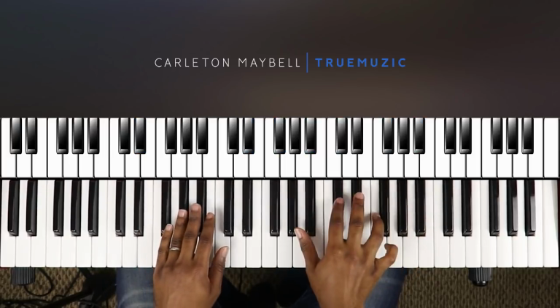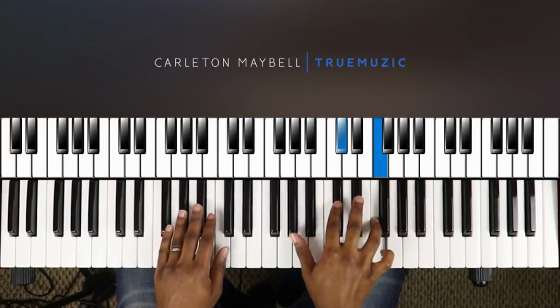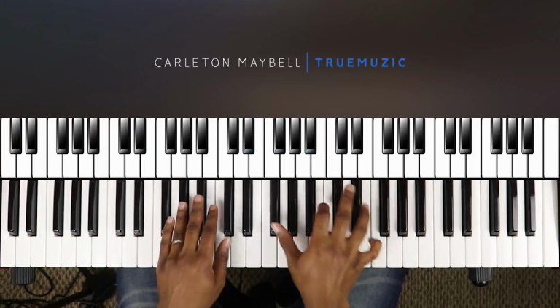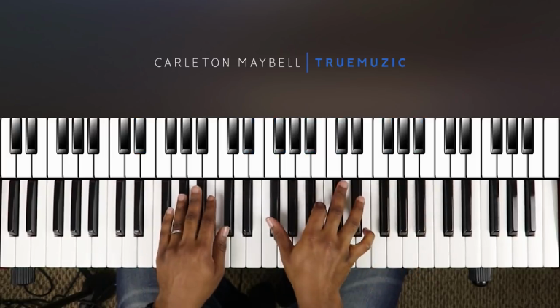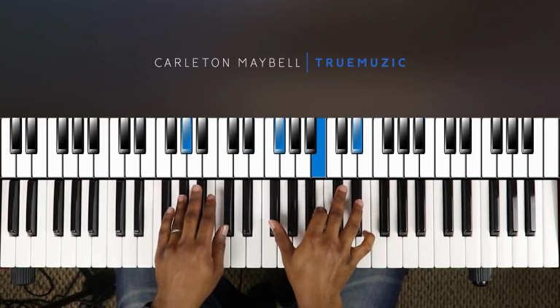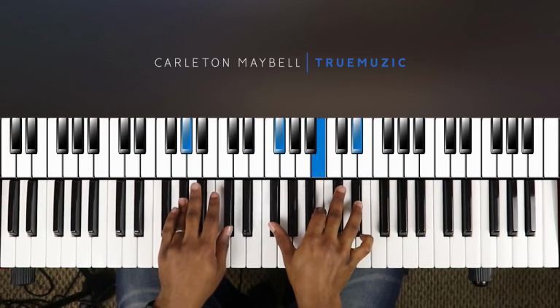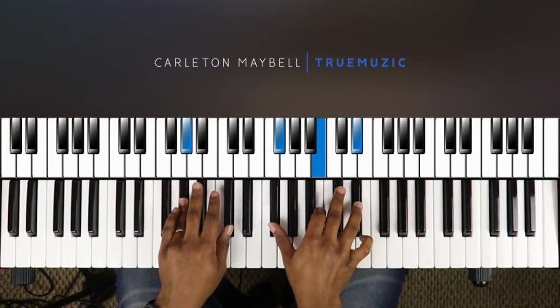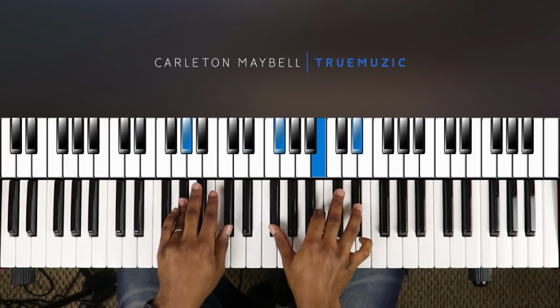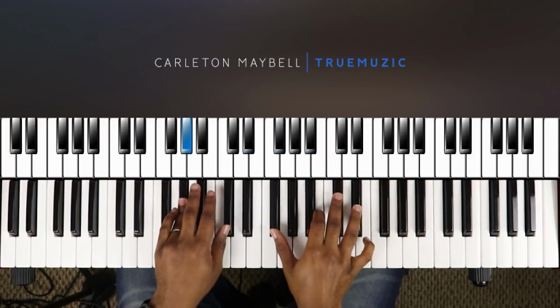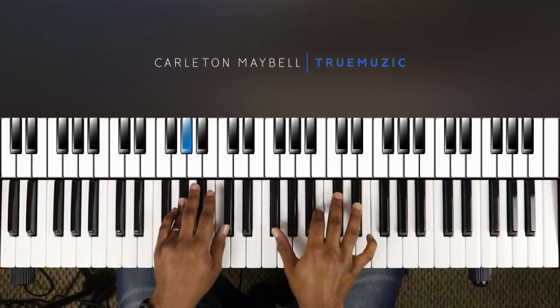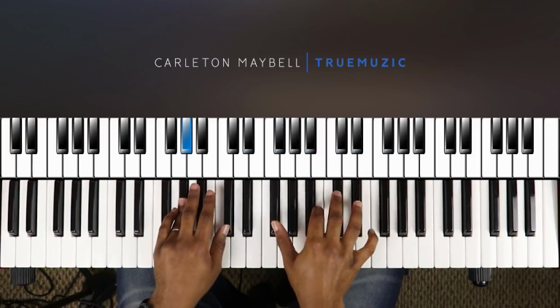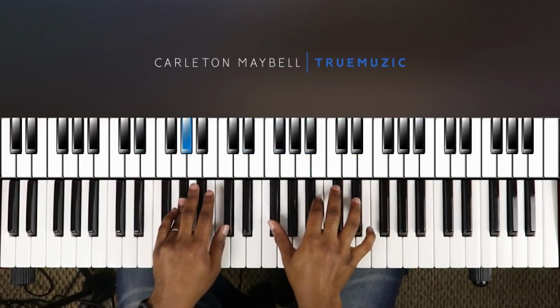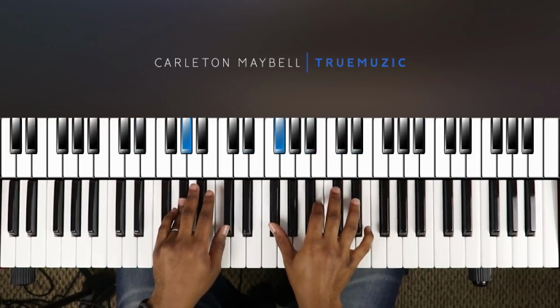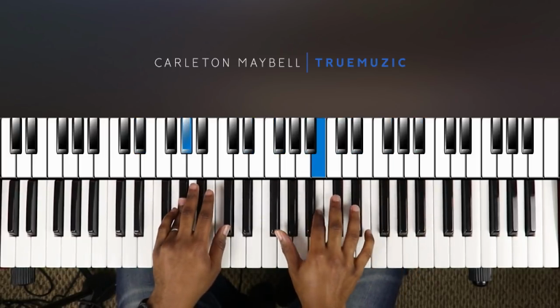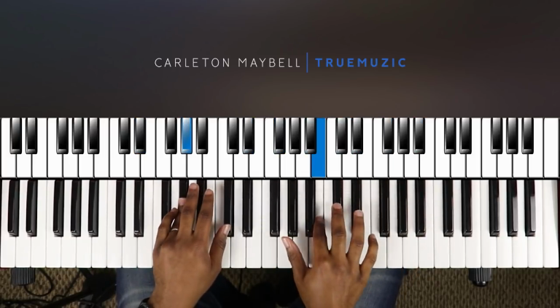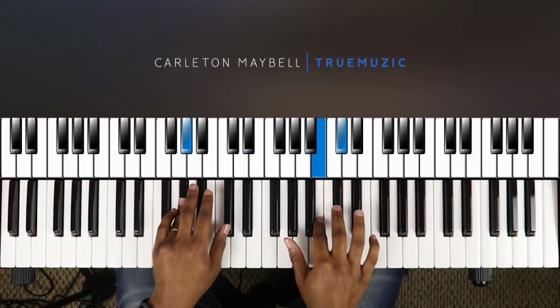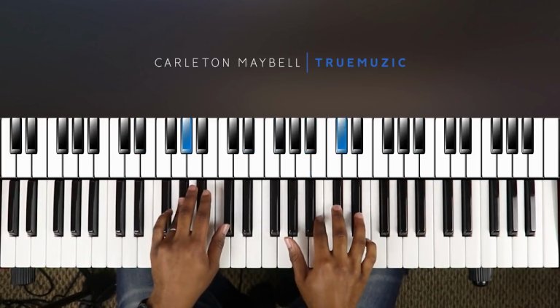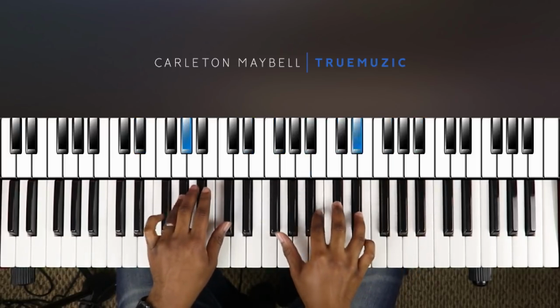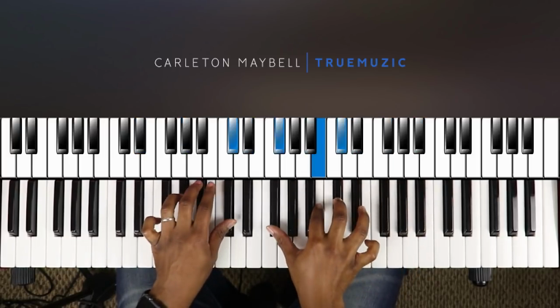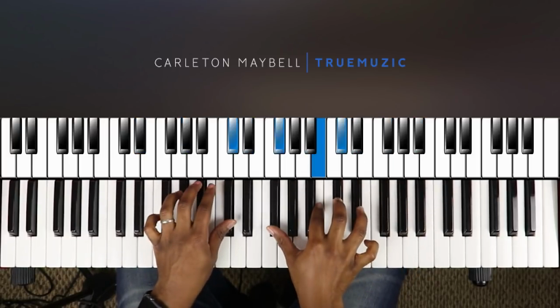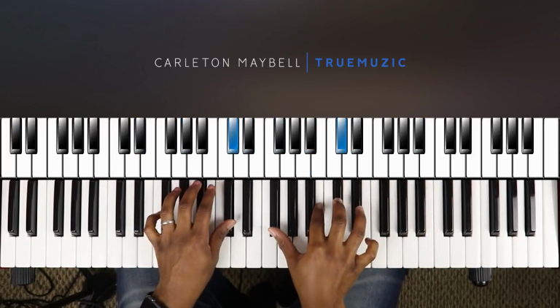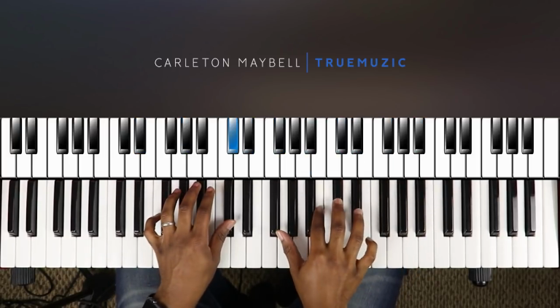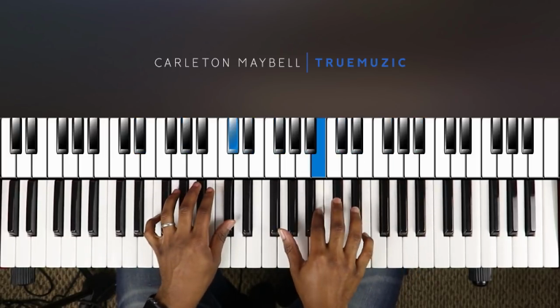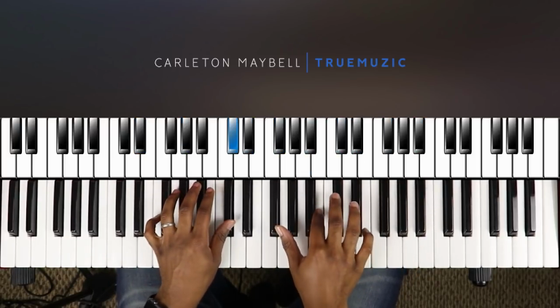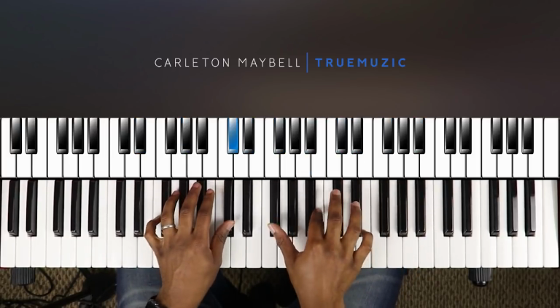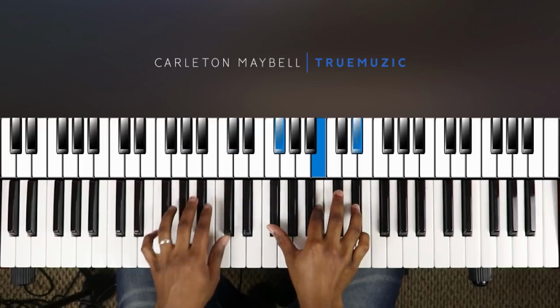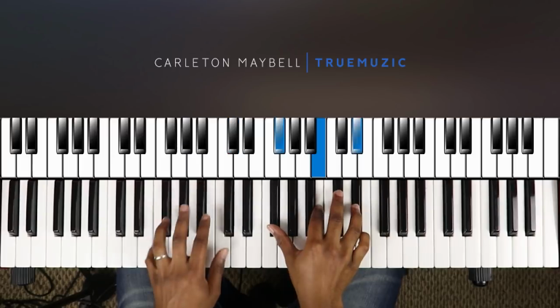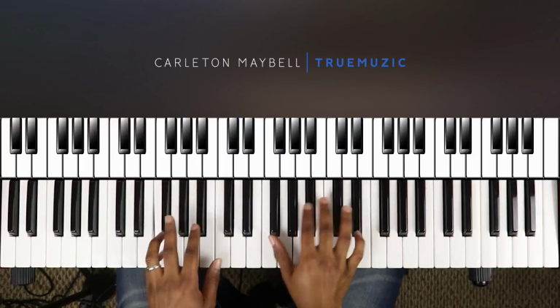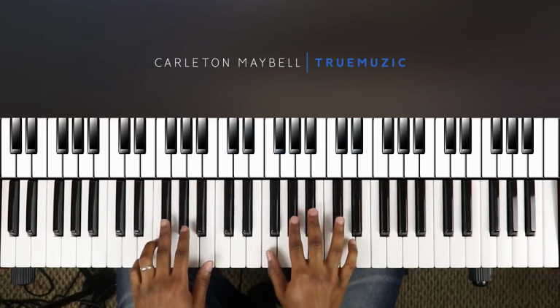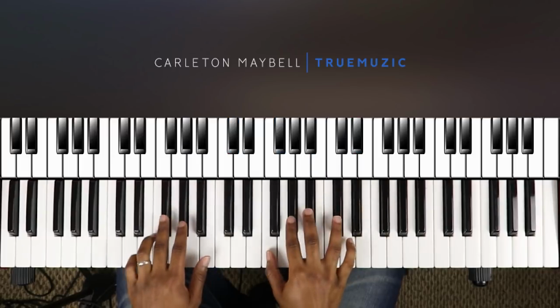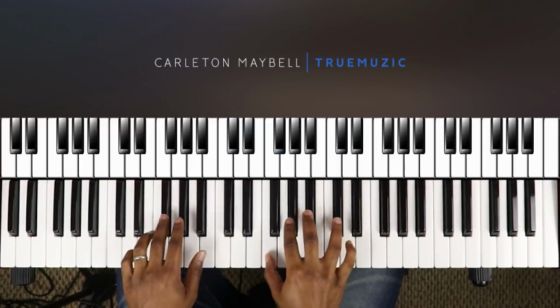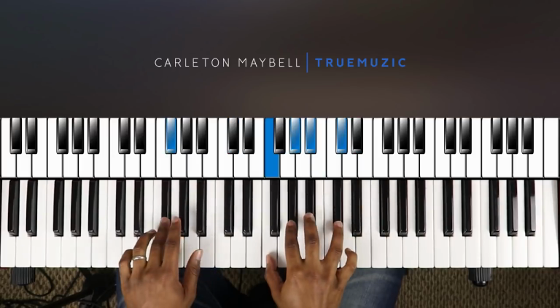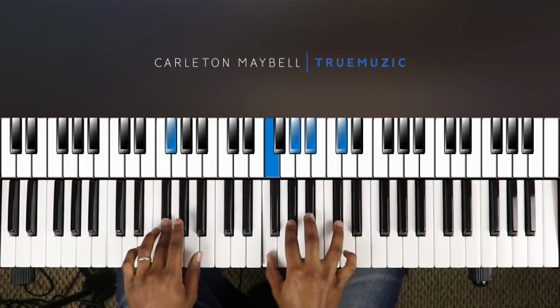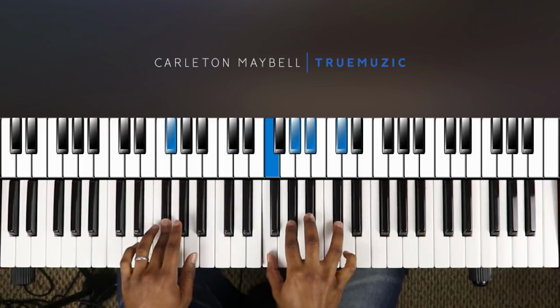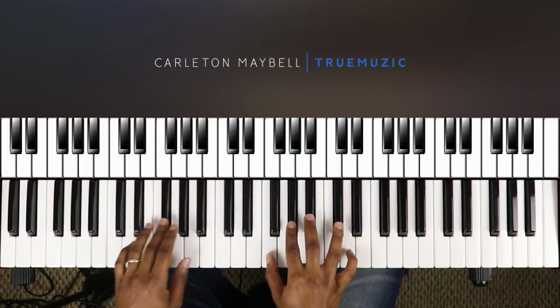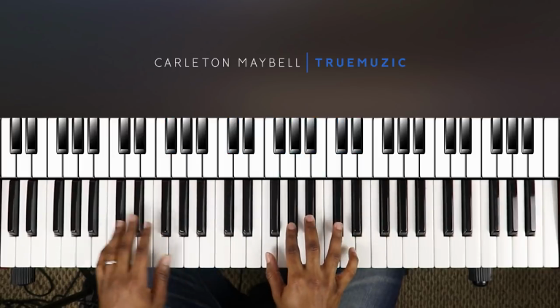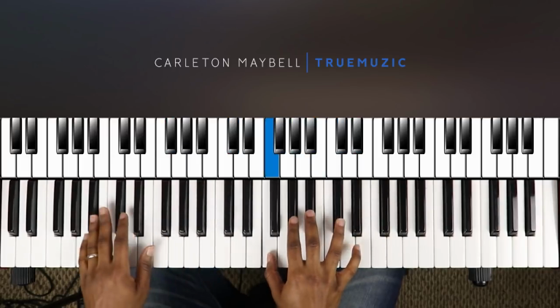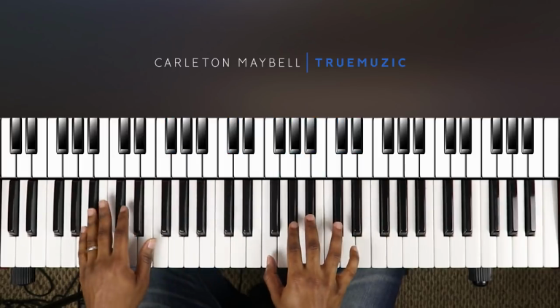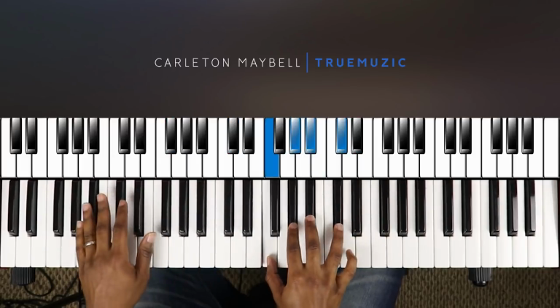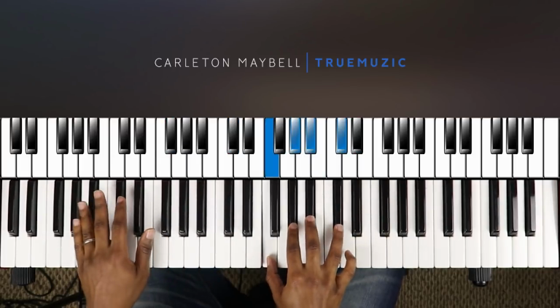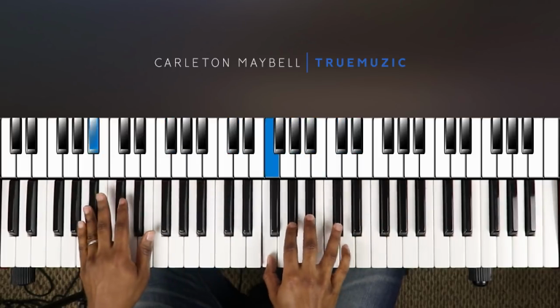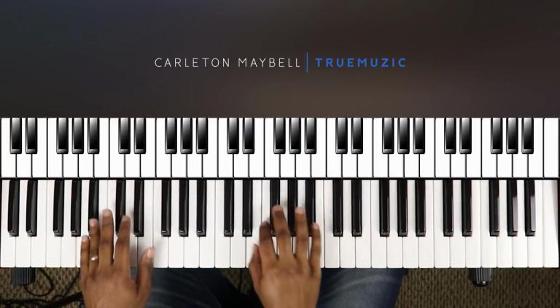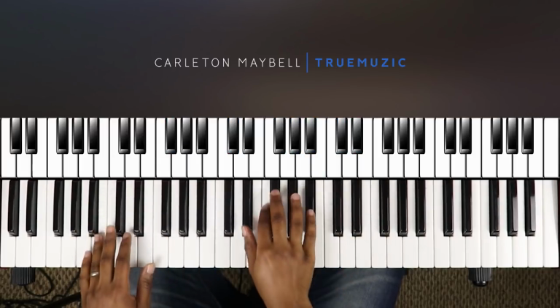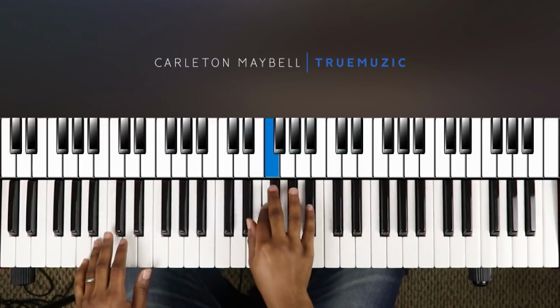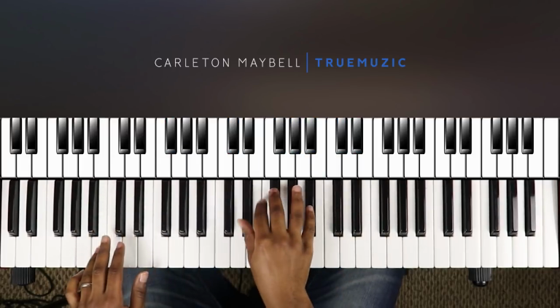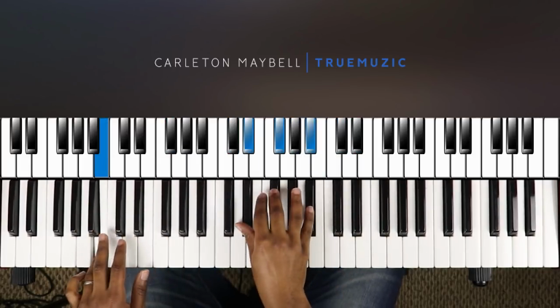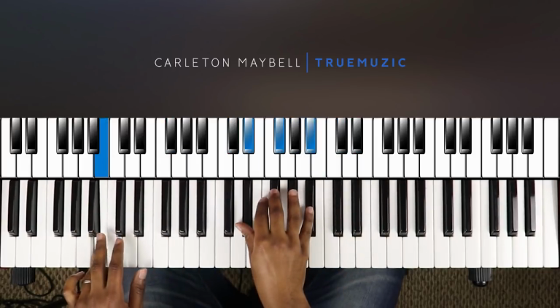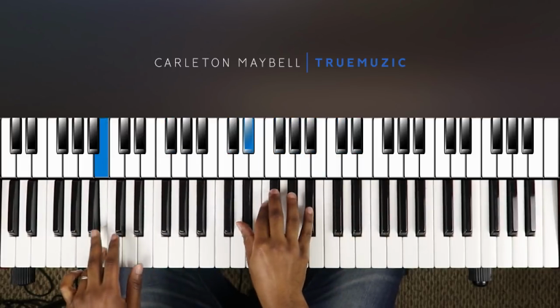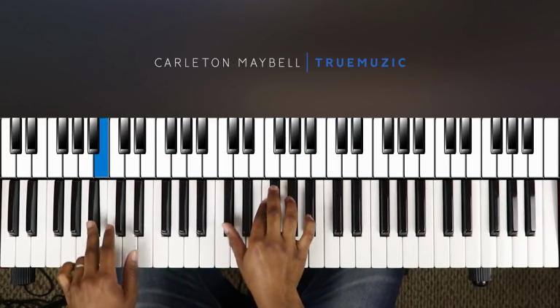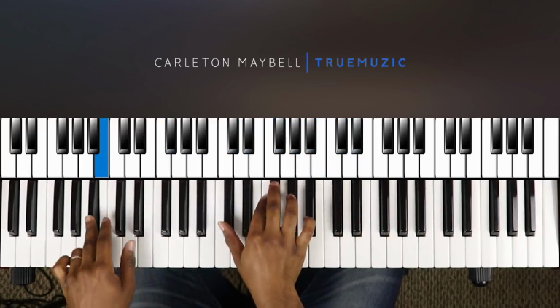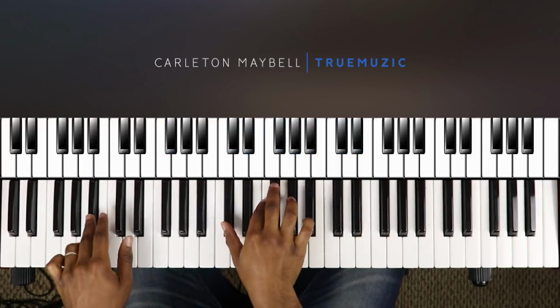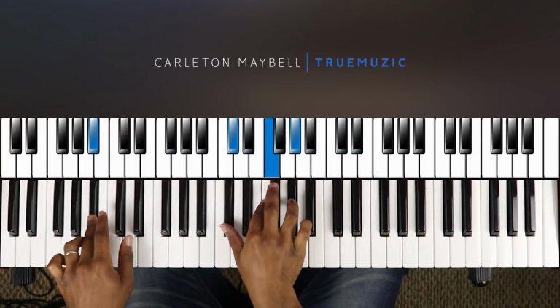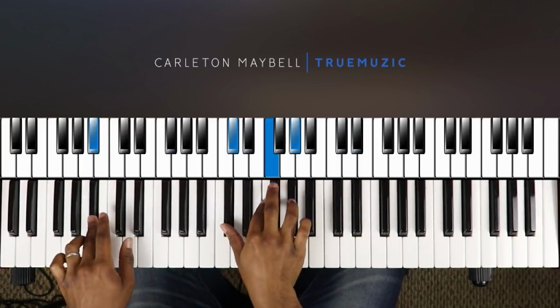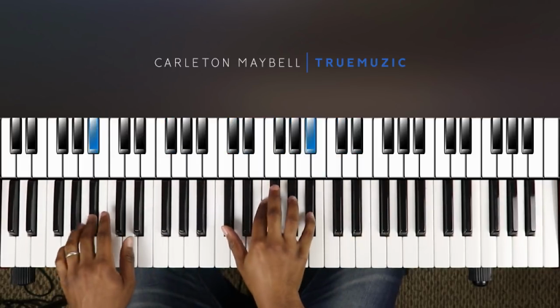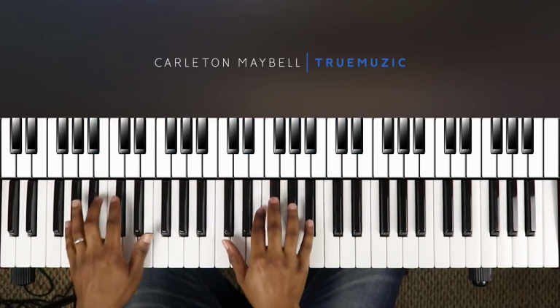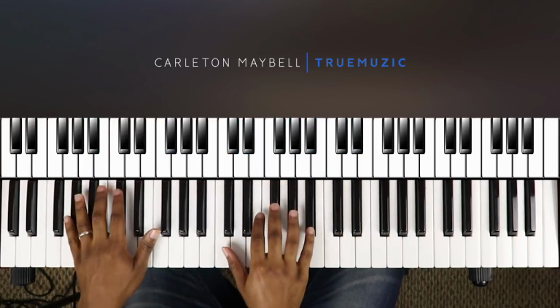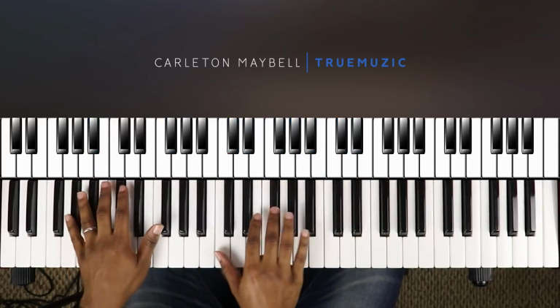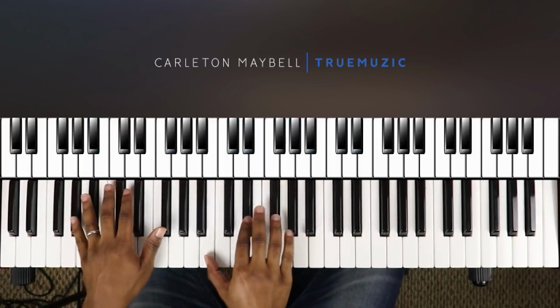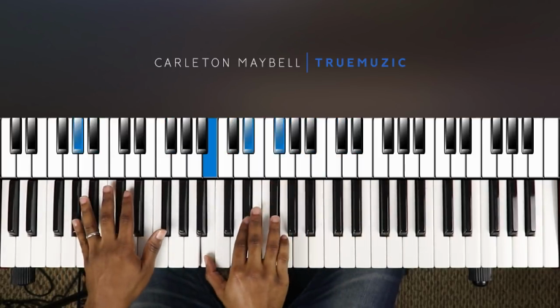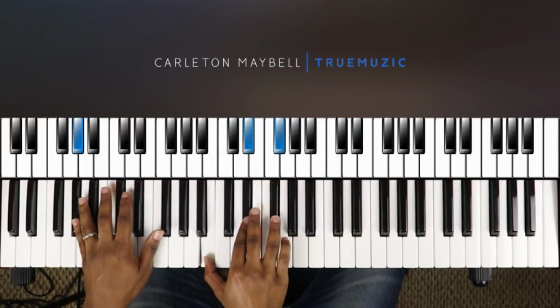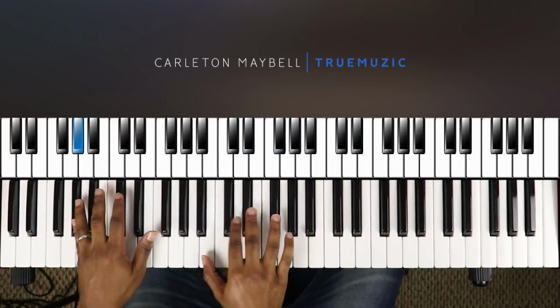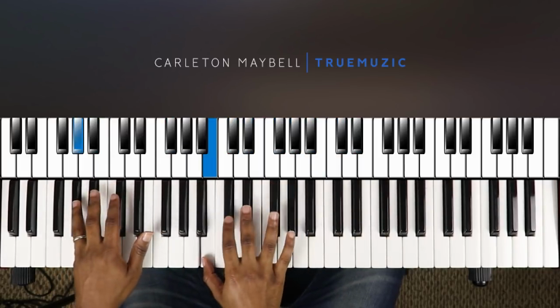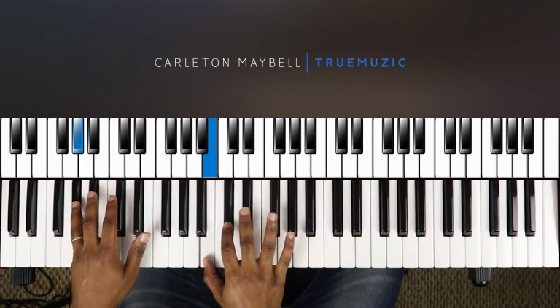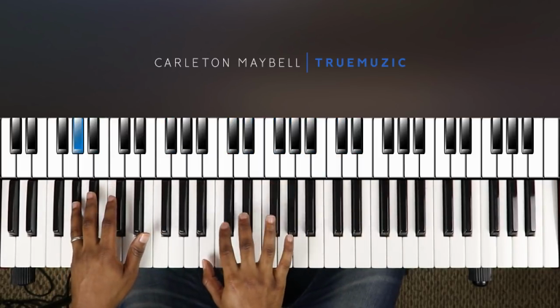In my arms, in my mind, all the time. I wanna keep you right by my side all the time. I wanna hold you.